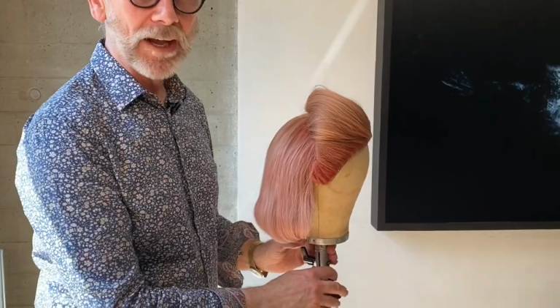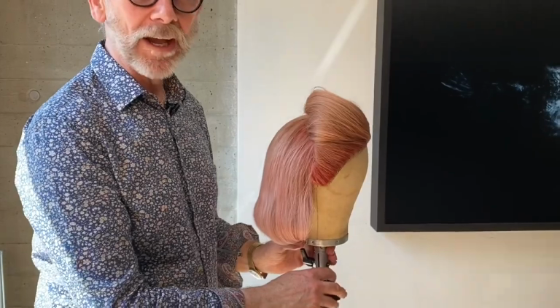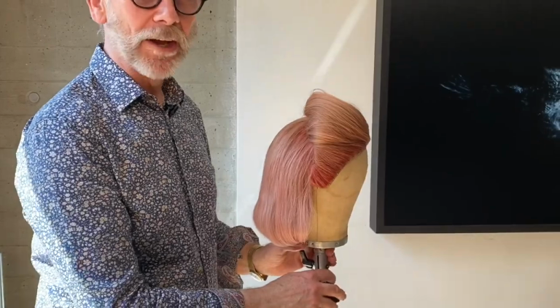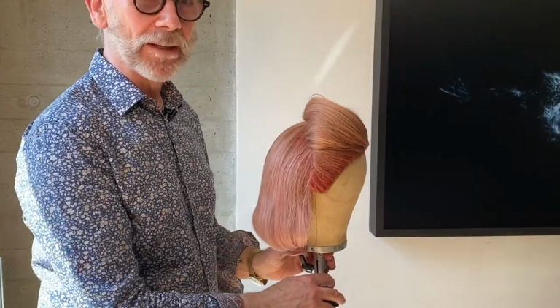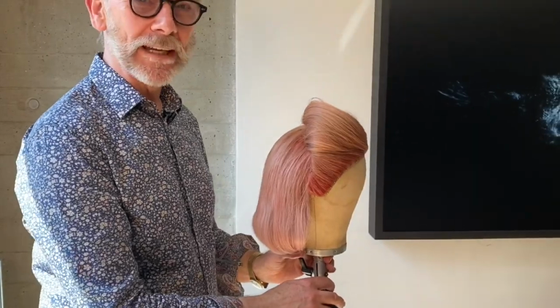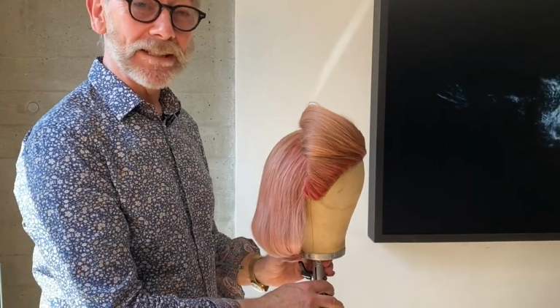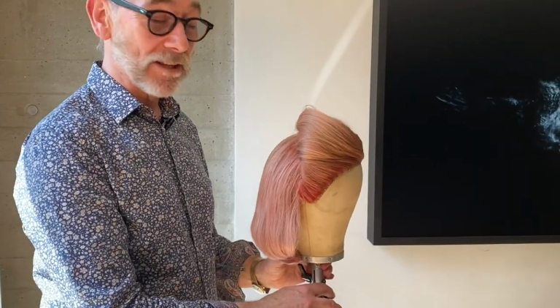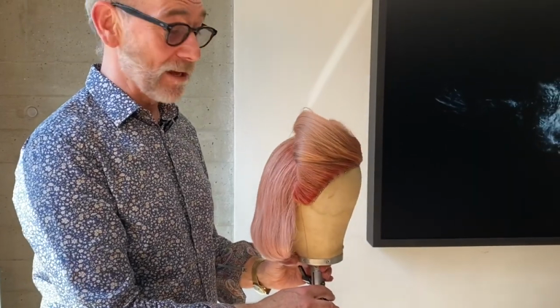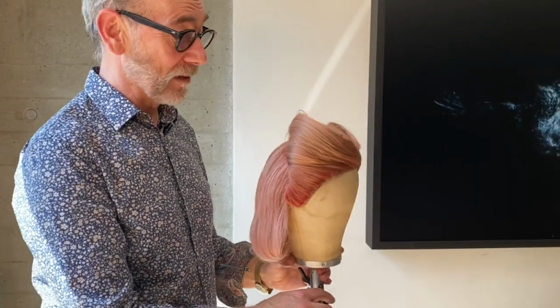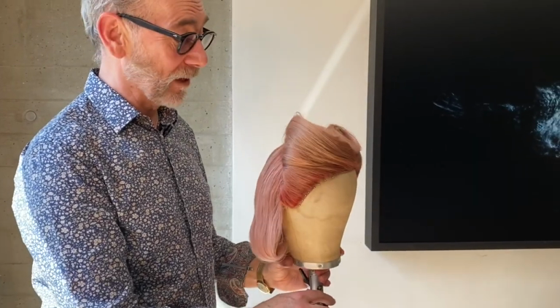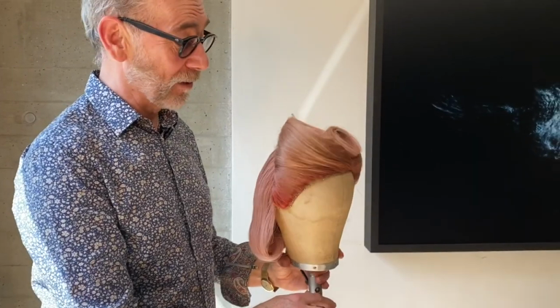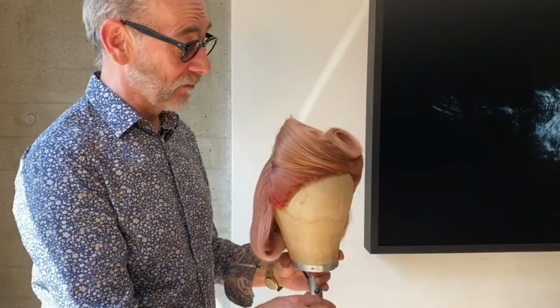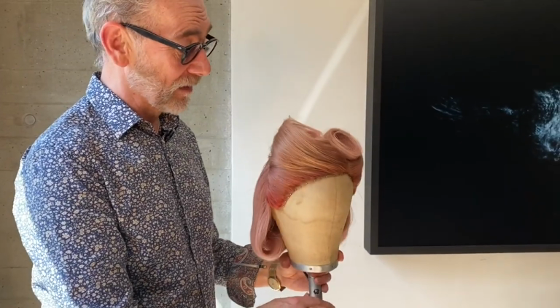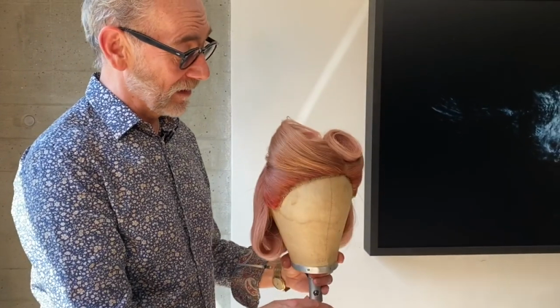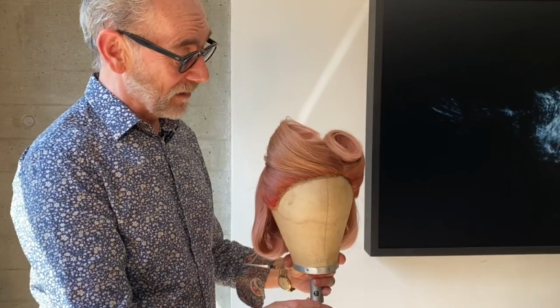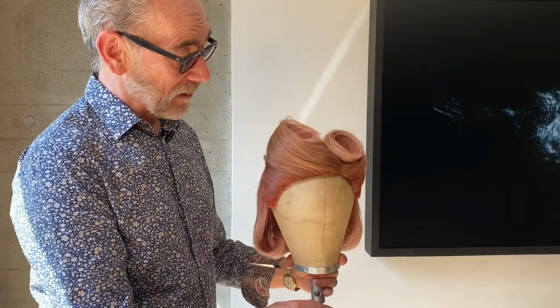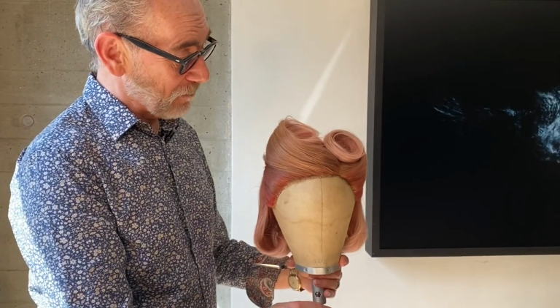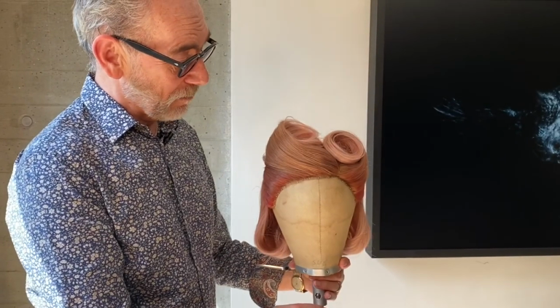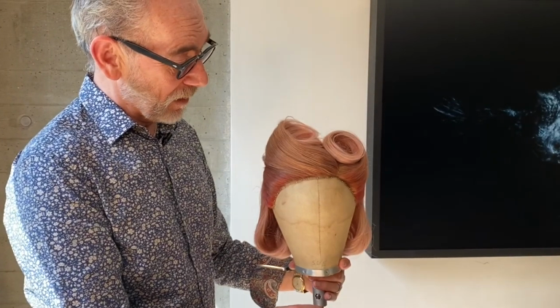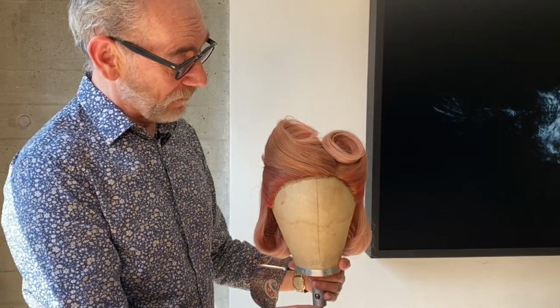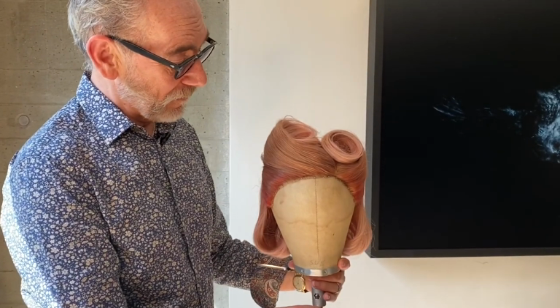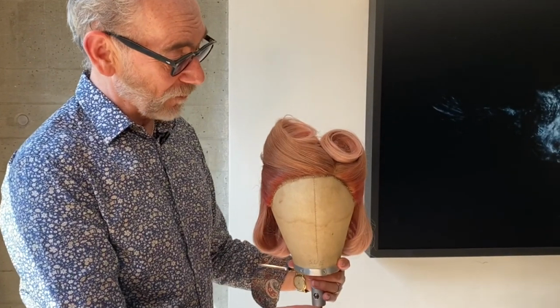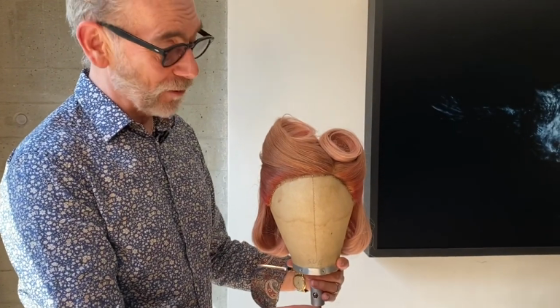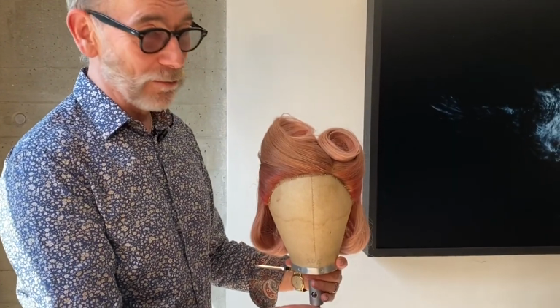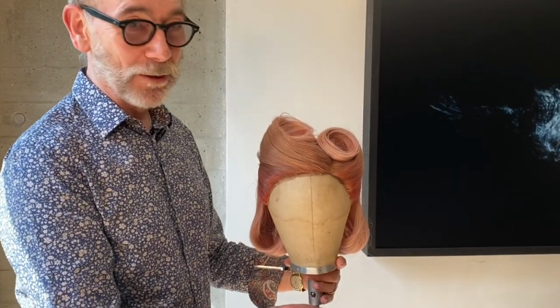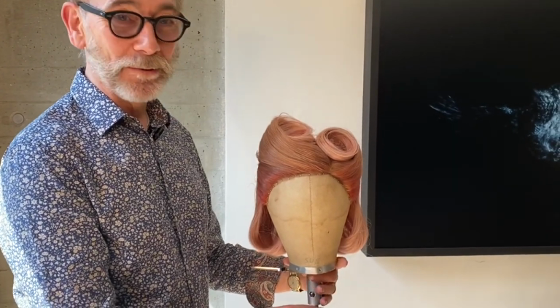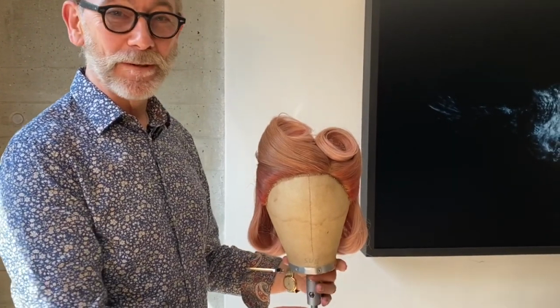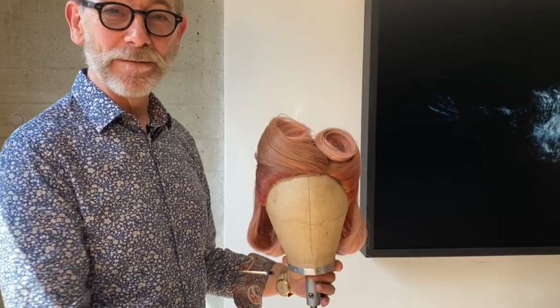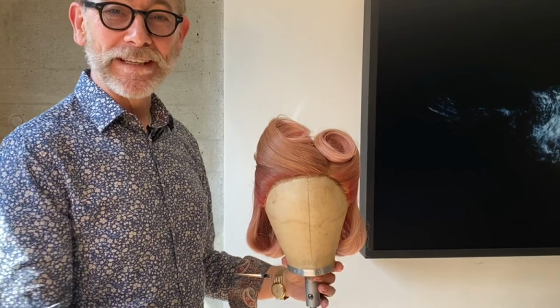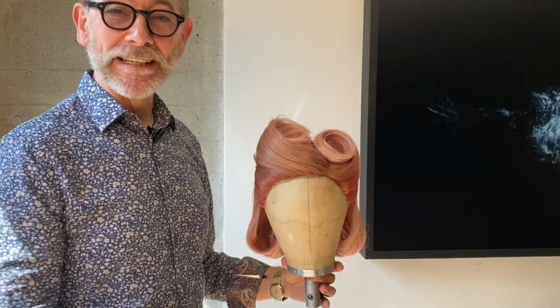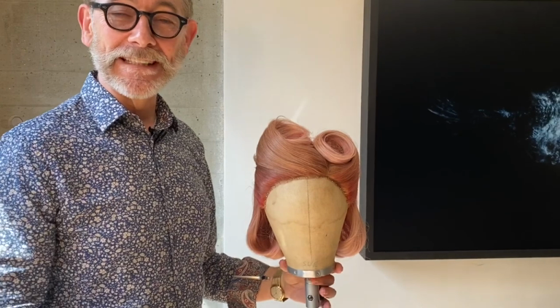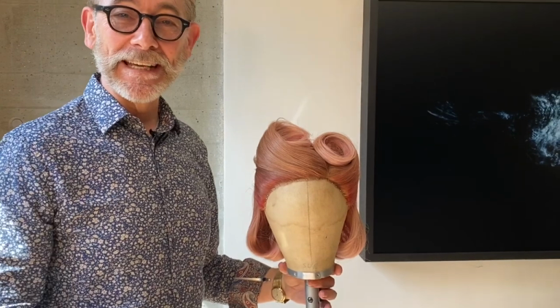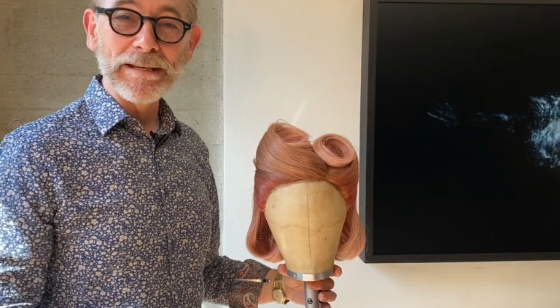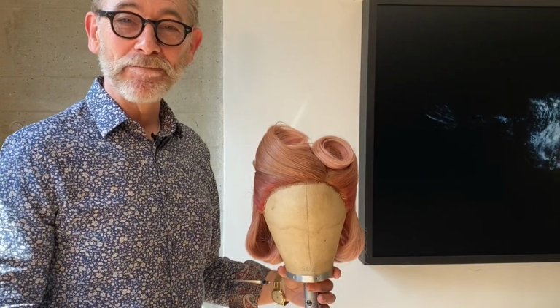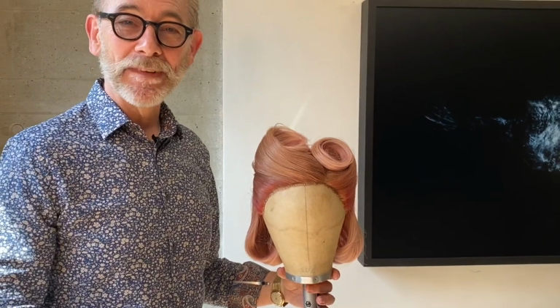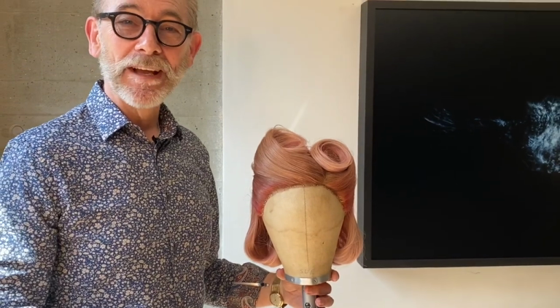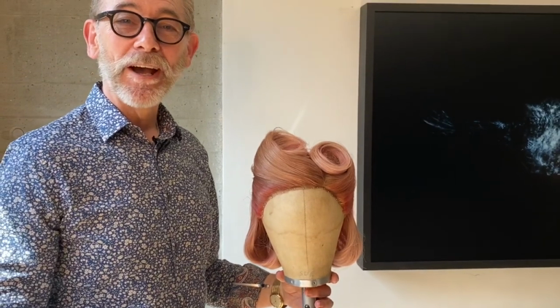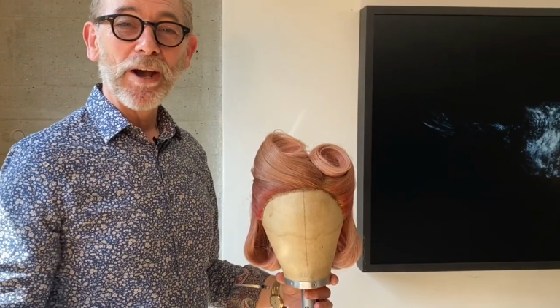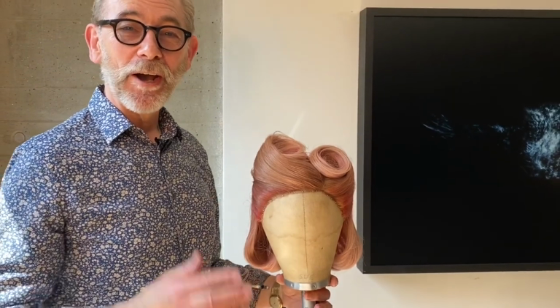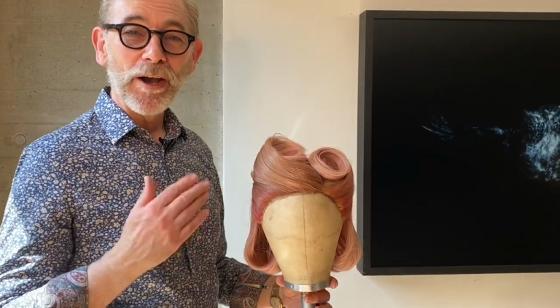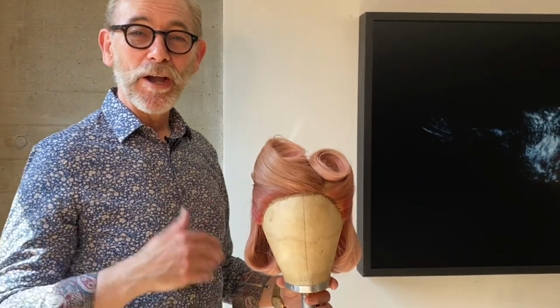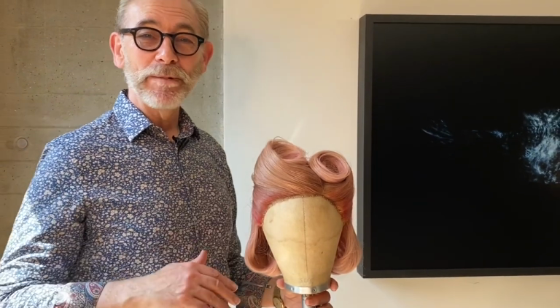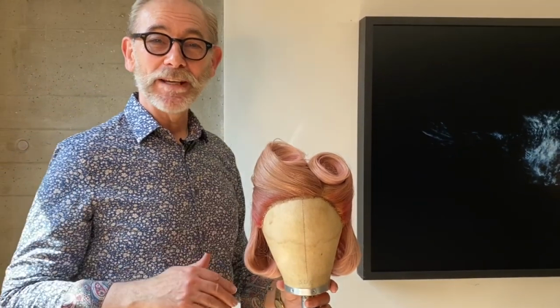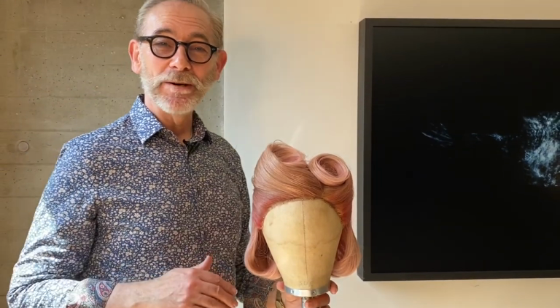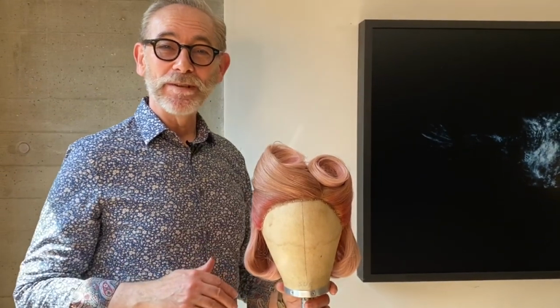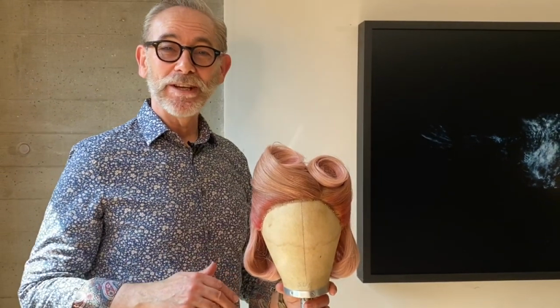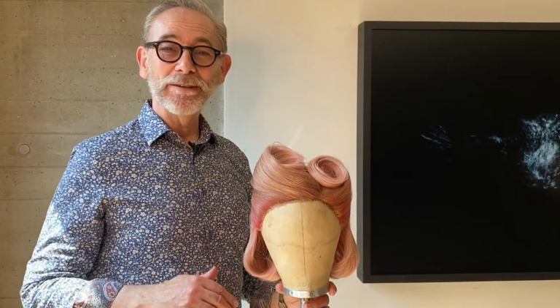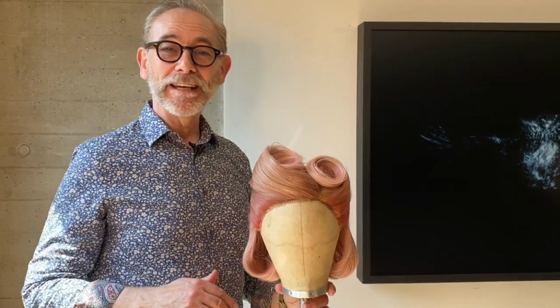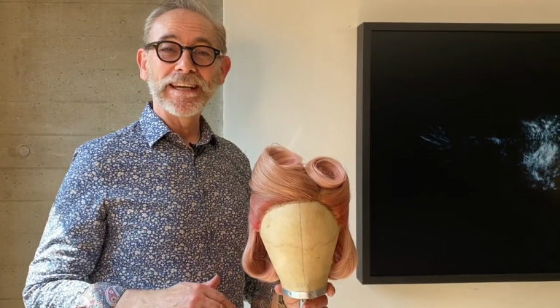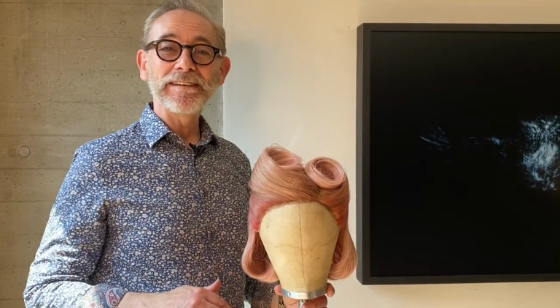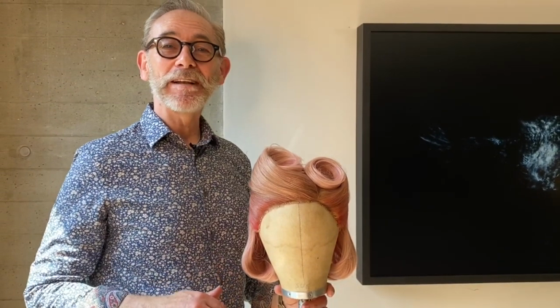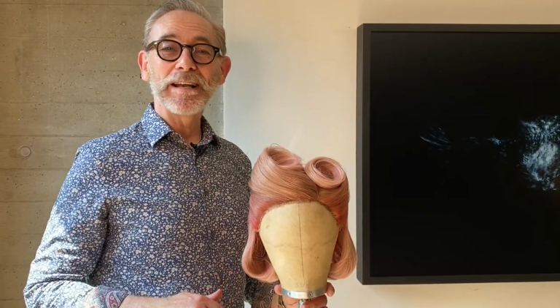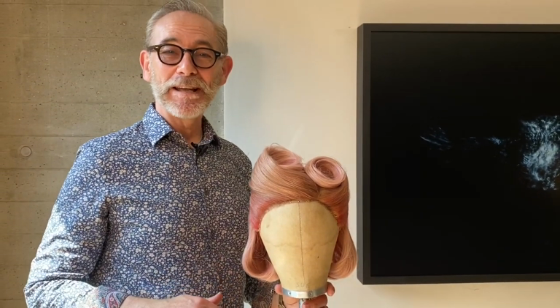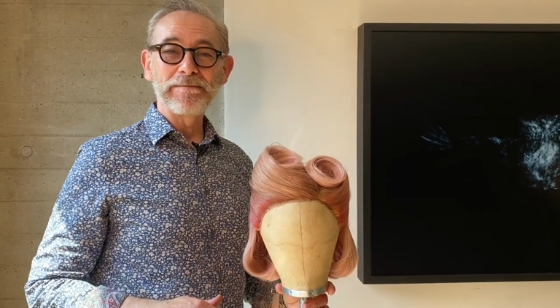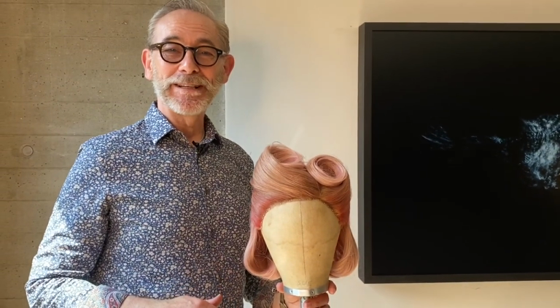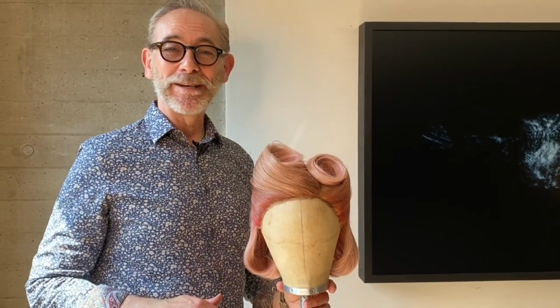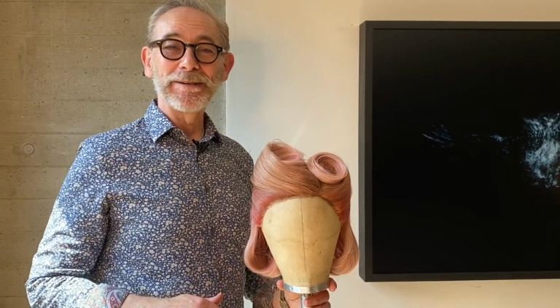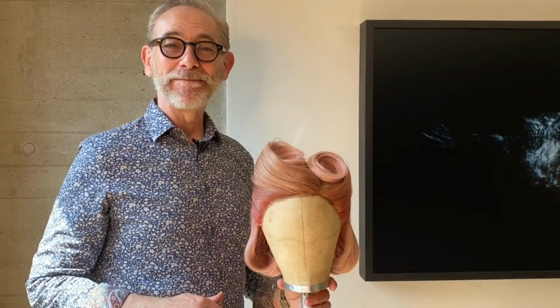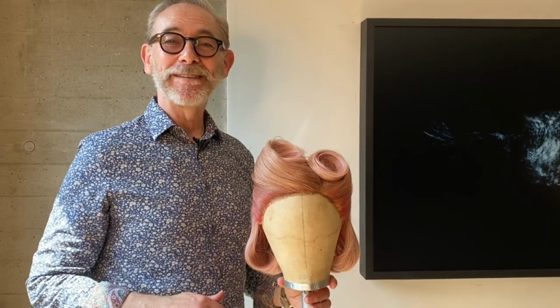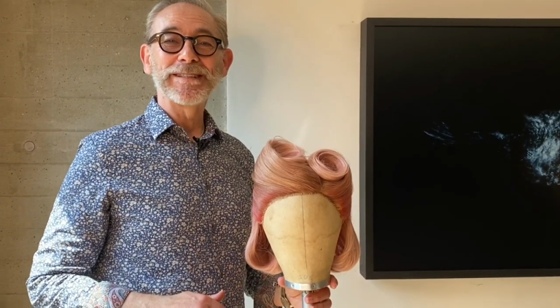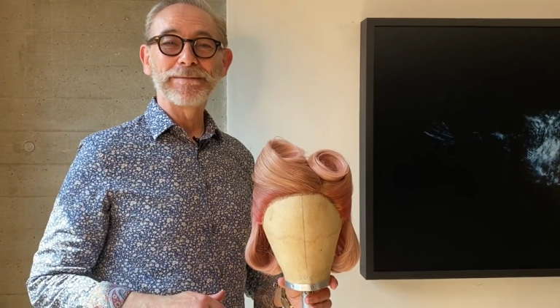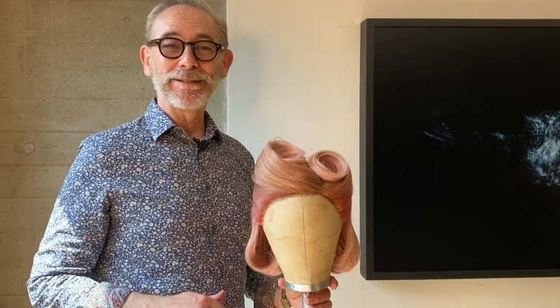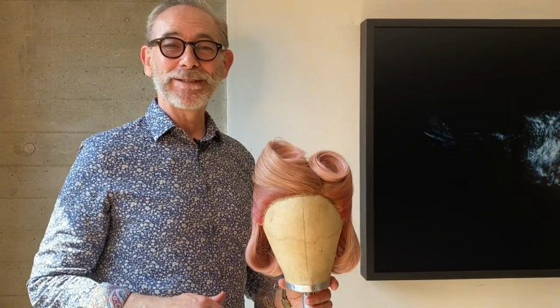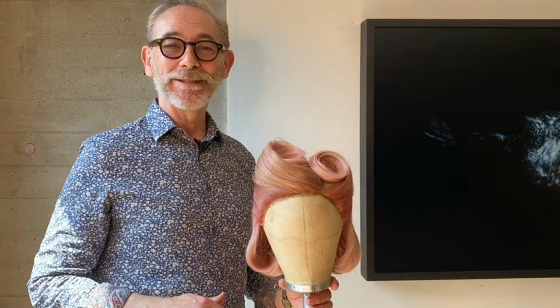OK, so there we go — my victory roll for VE Day. Hope you get on with it OK; let me know. I'll speak to you soon.